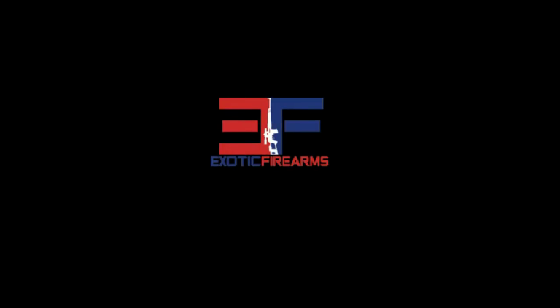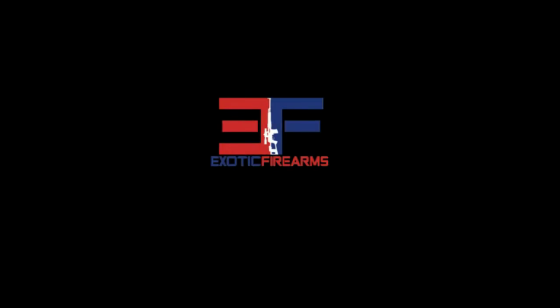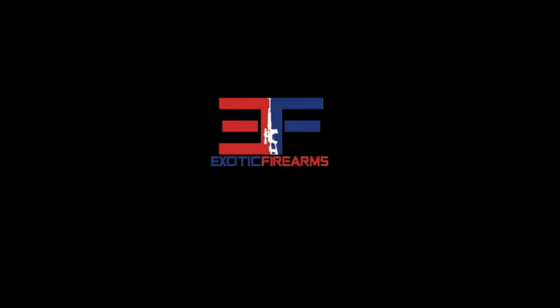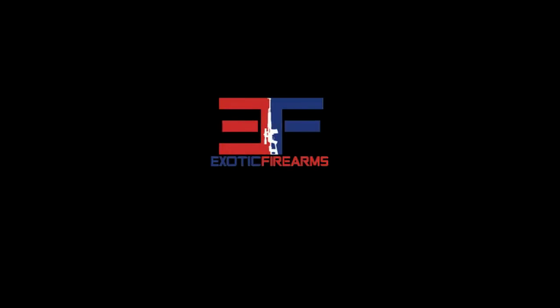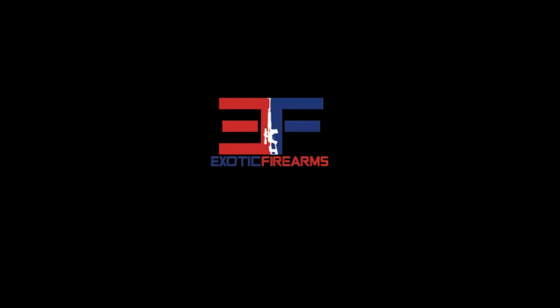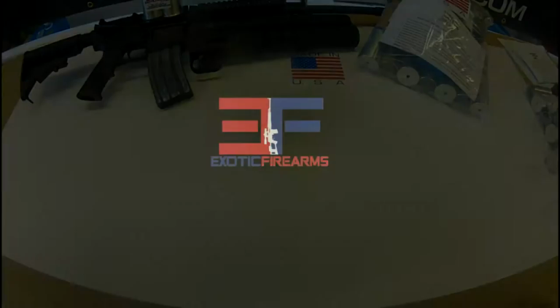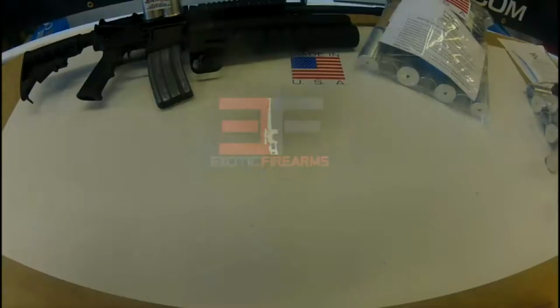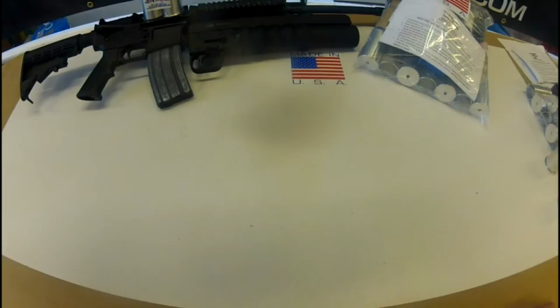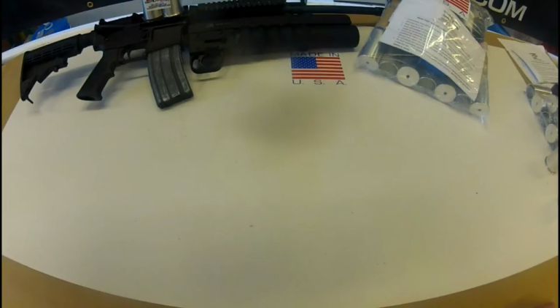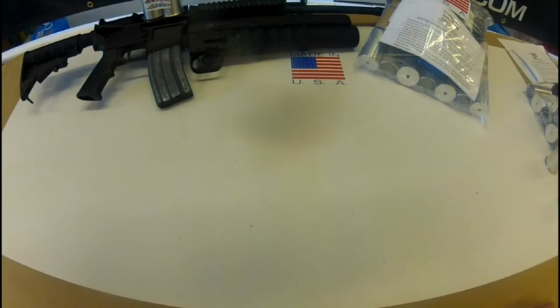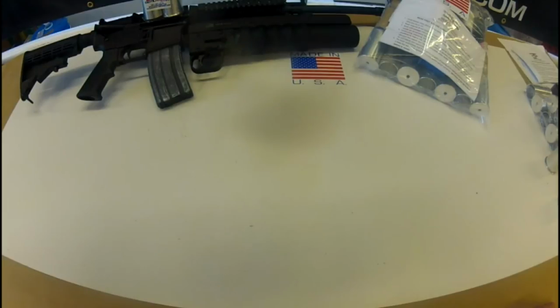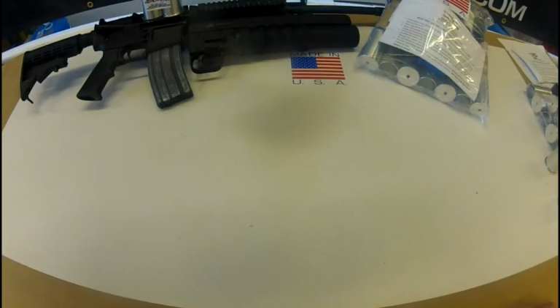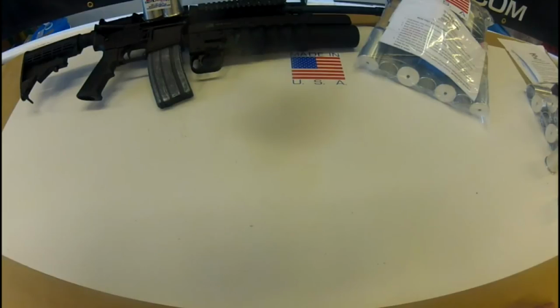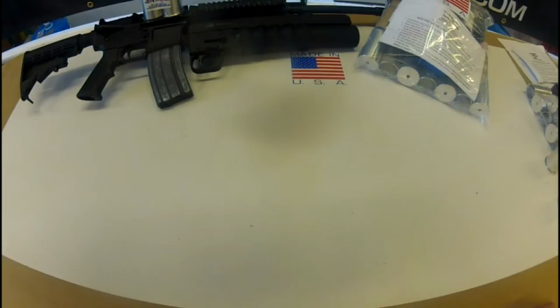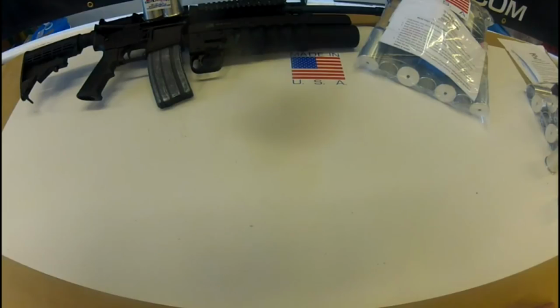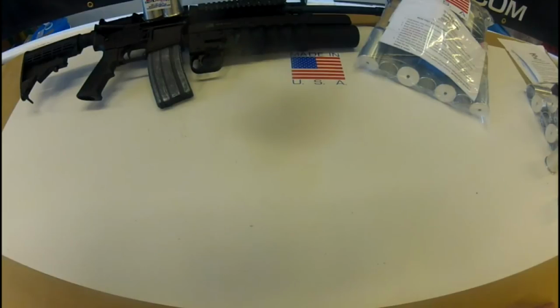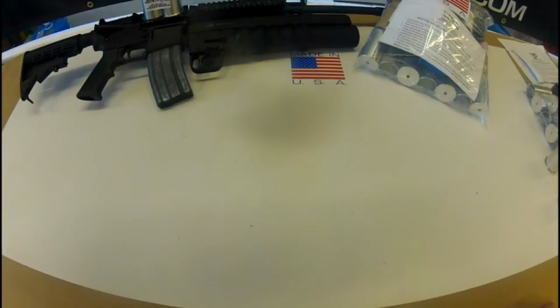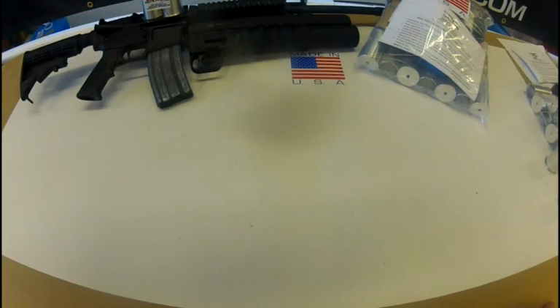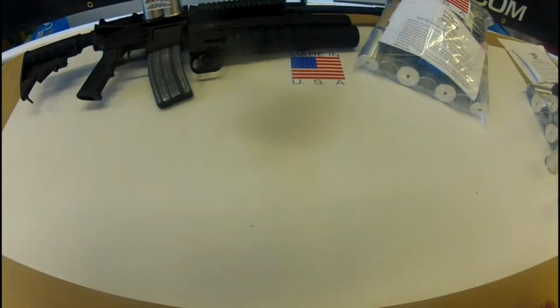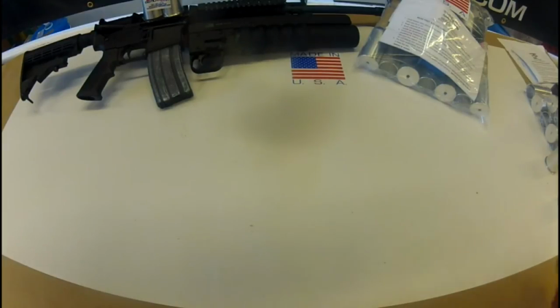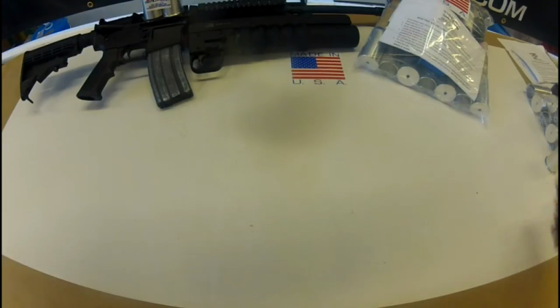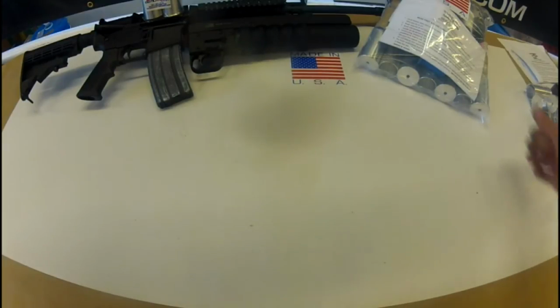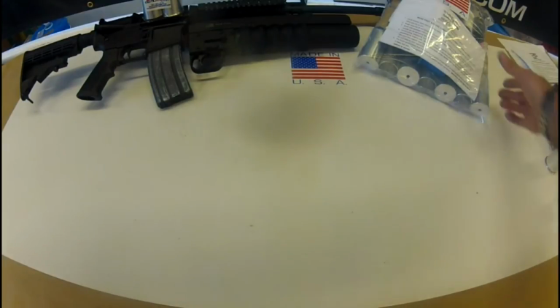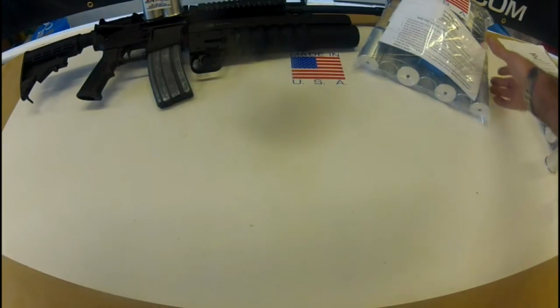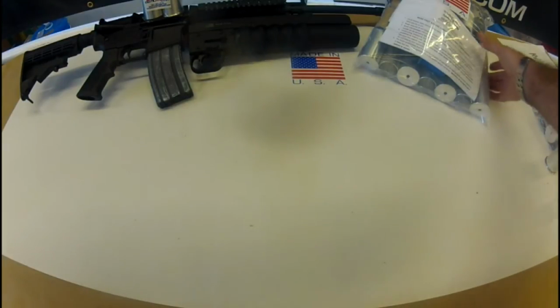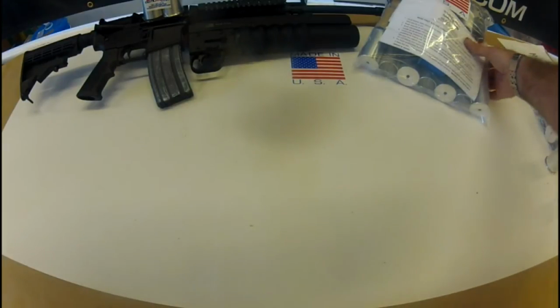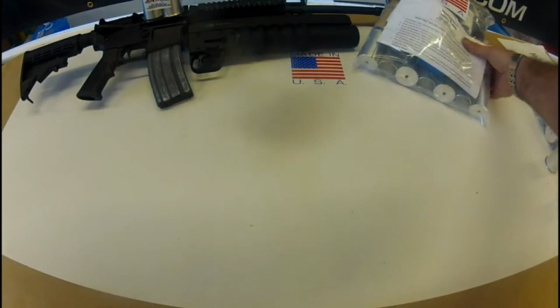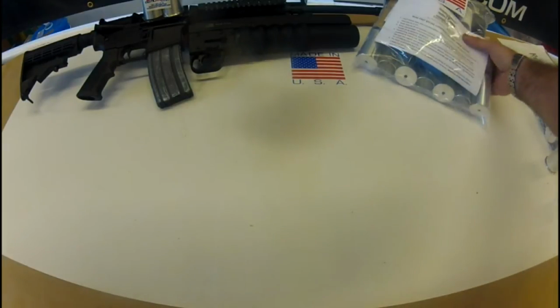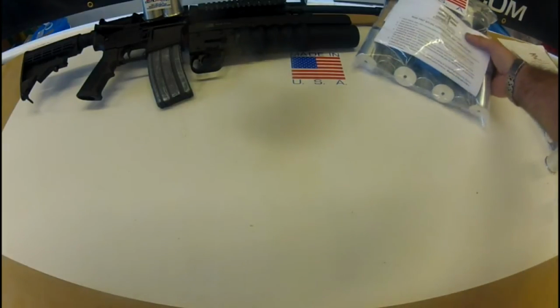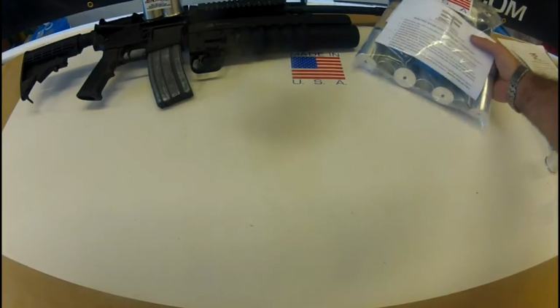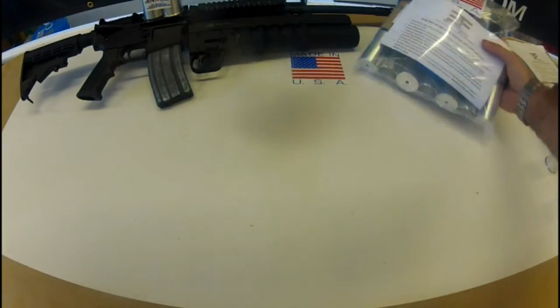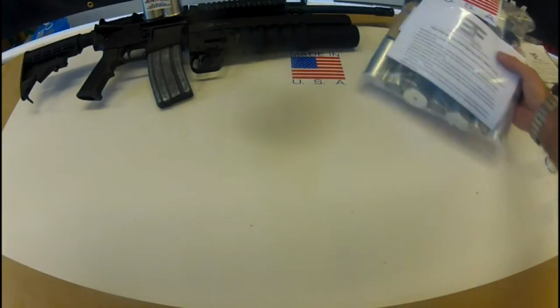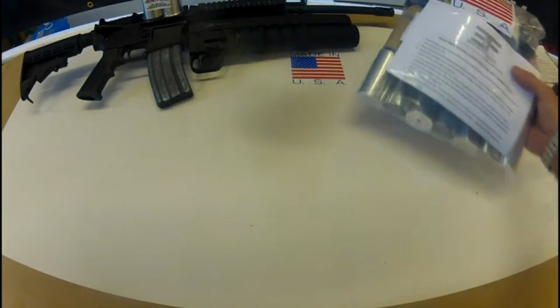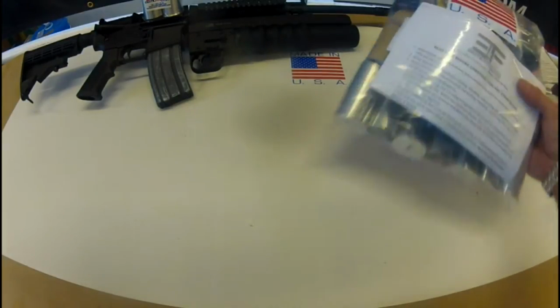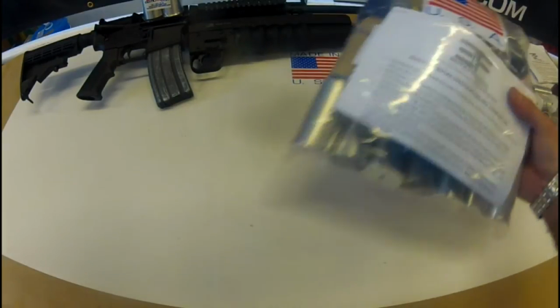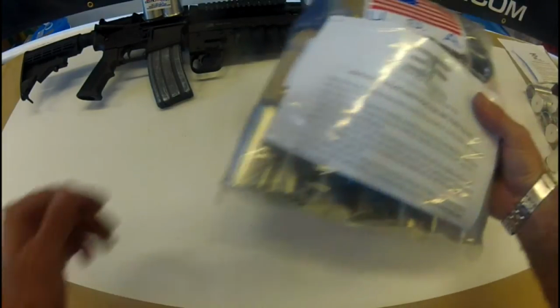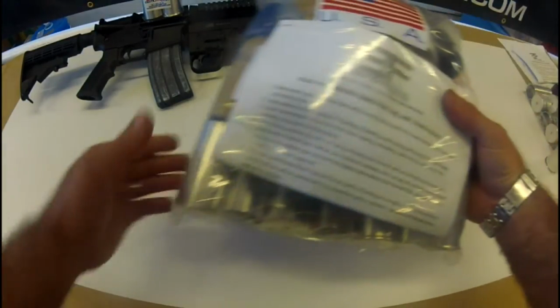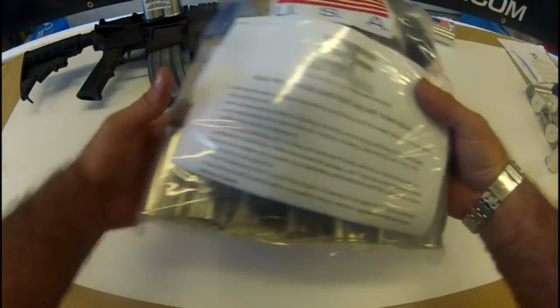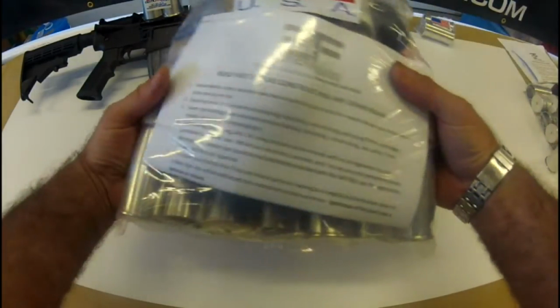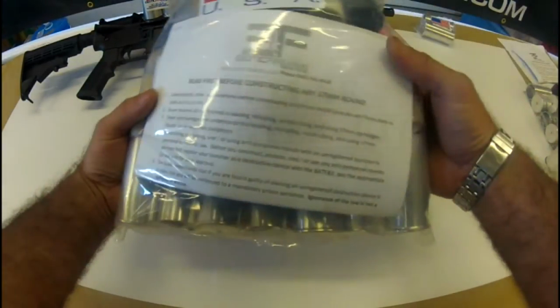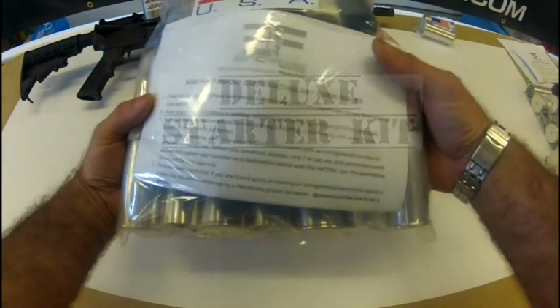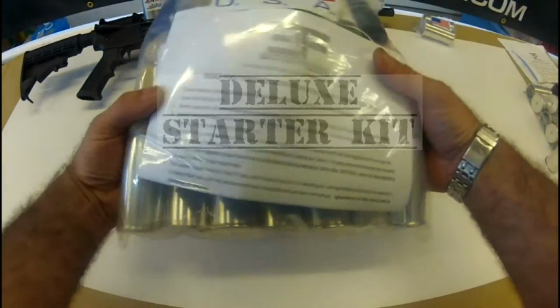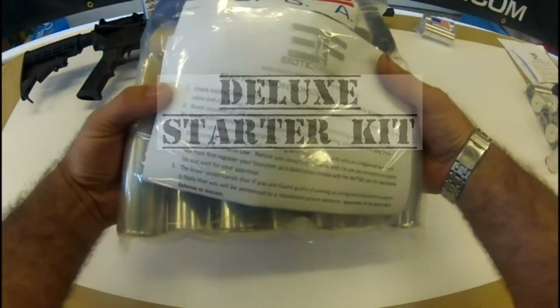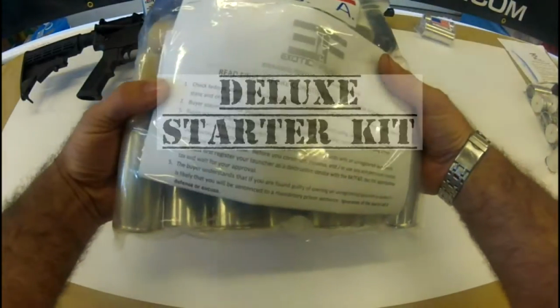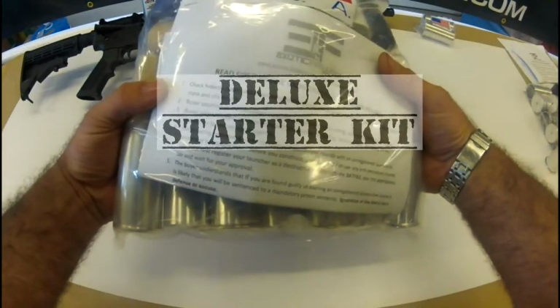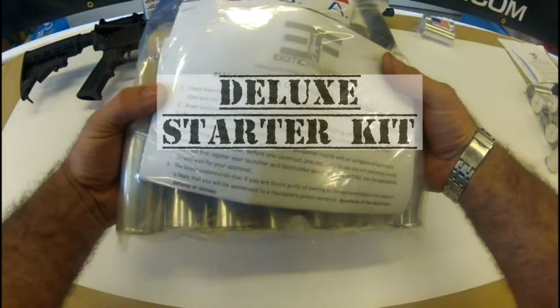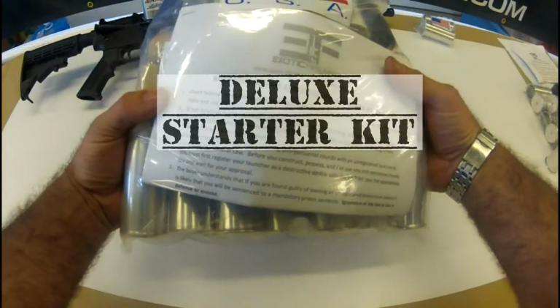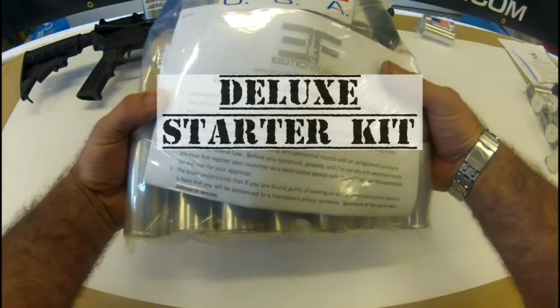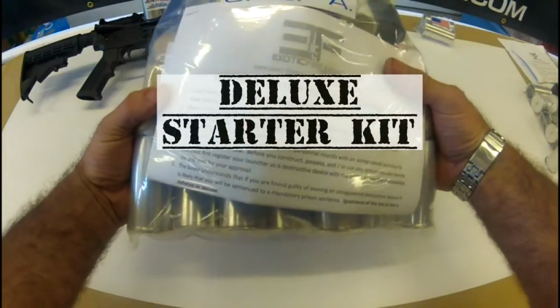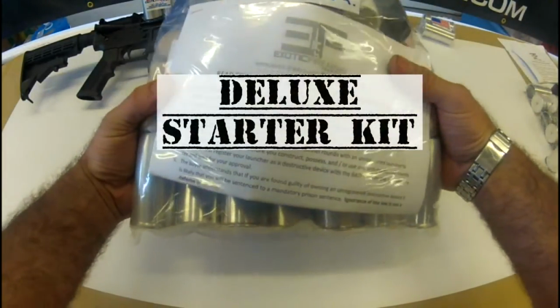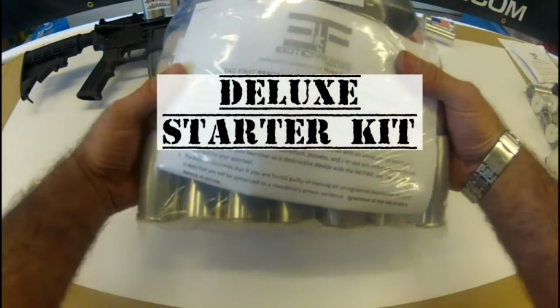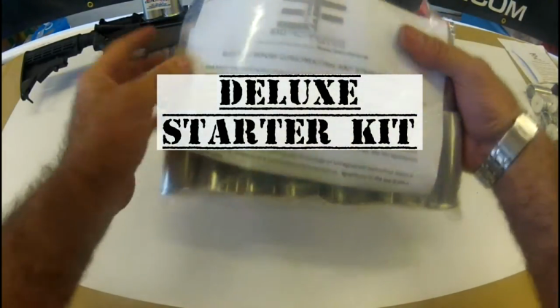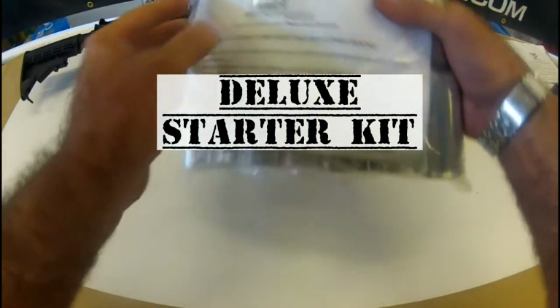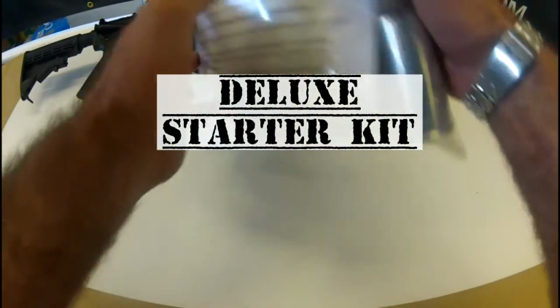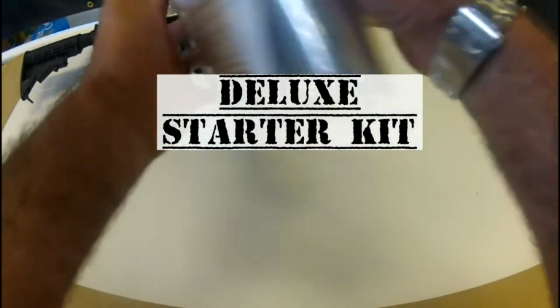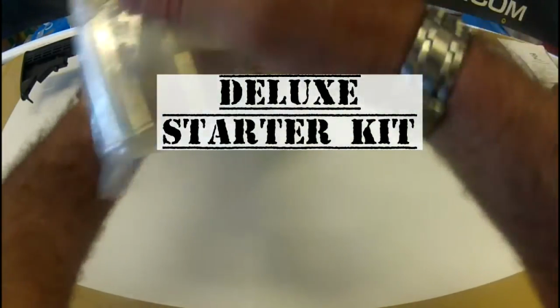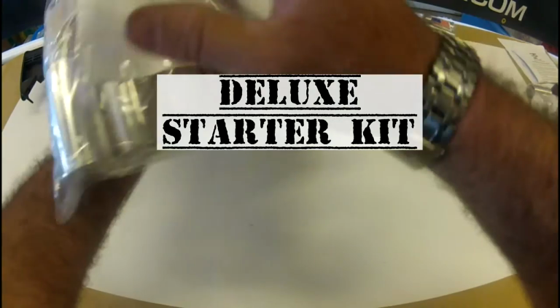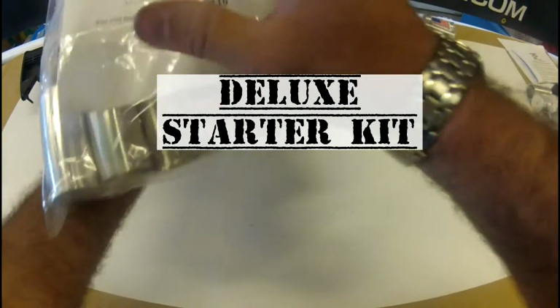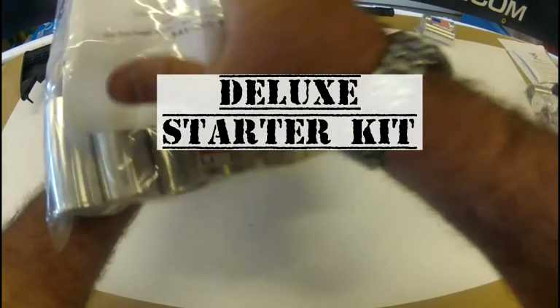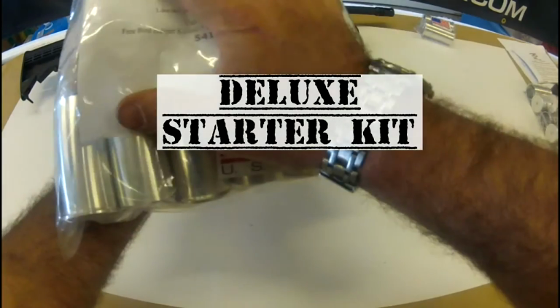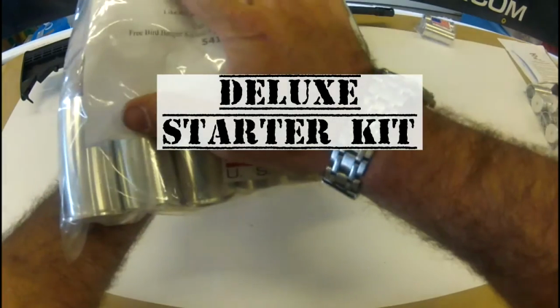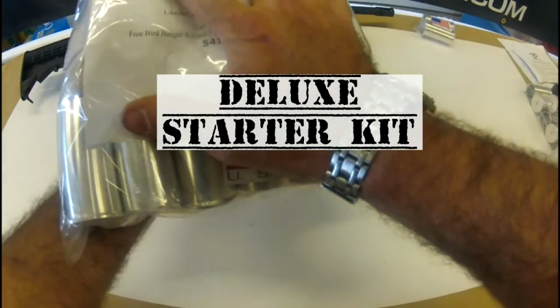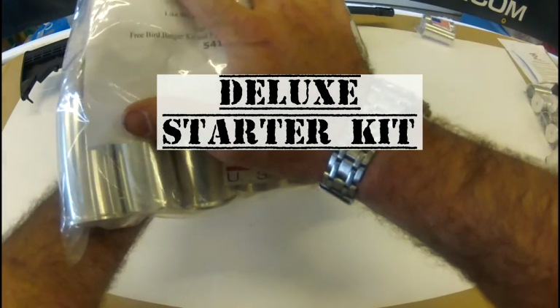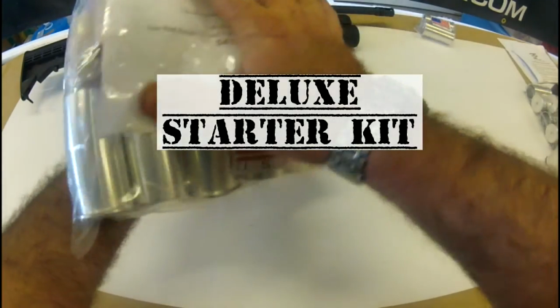Good noon everybody. This is Ryan with Exotic Firearms. Today I'm here to introduce to you guys our deluxe starter kit. This thing is an amazing kit.